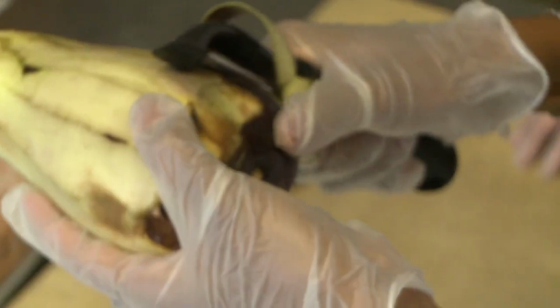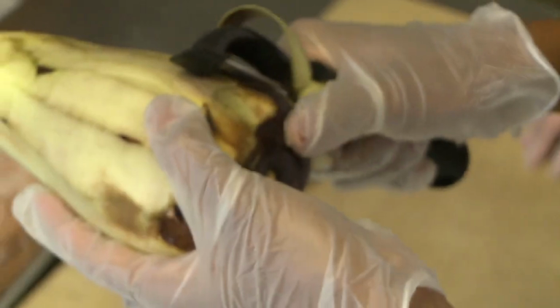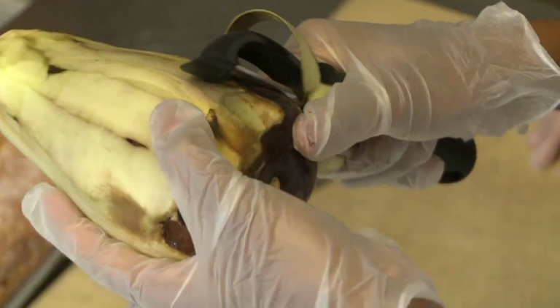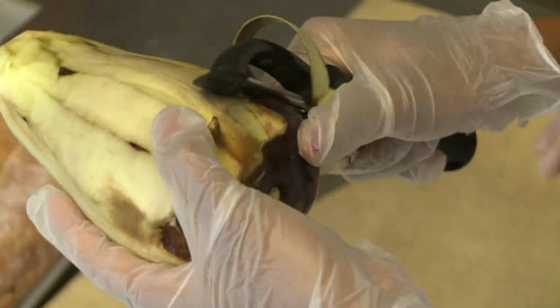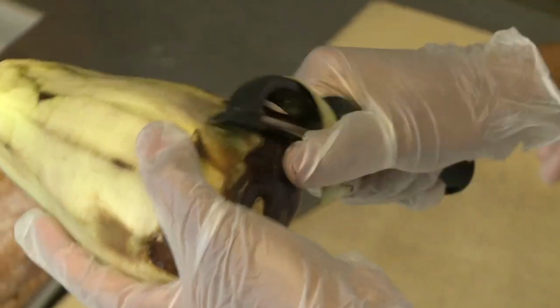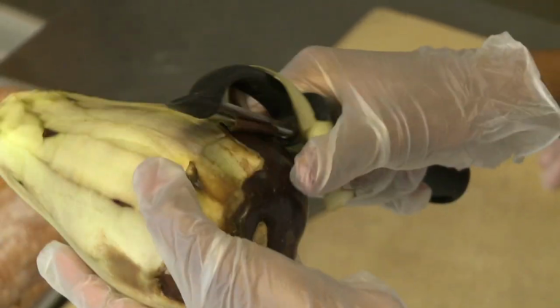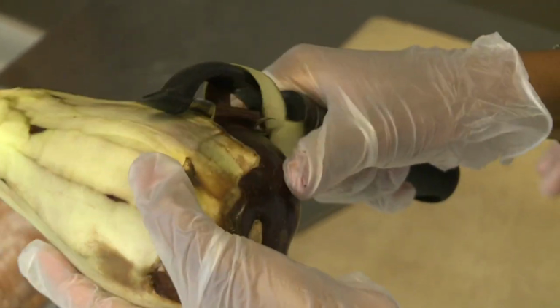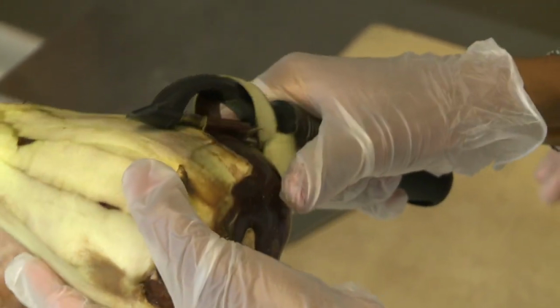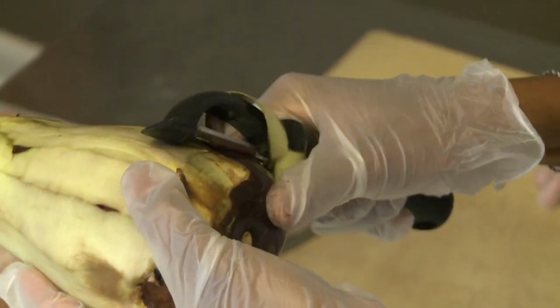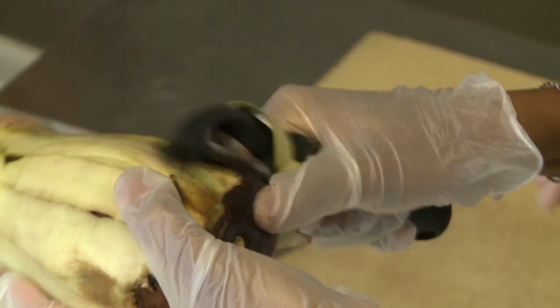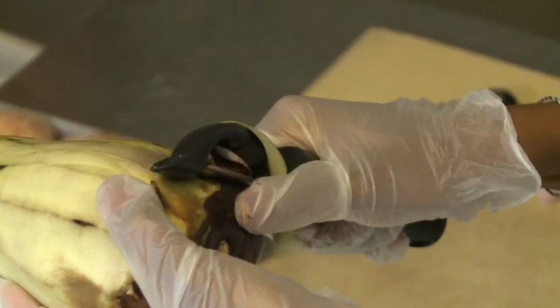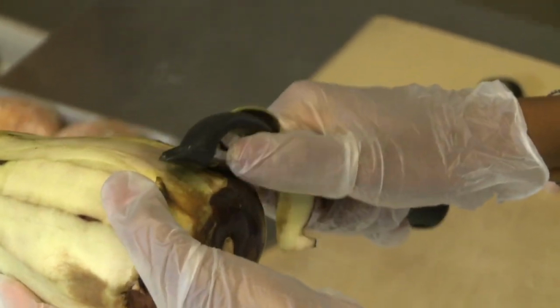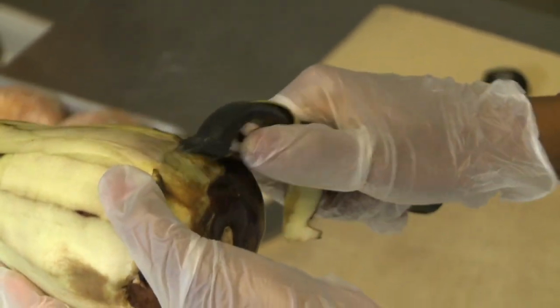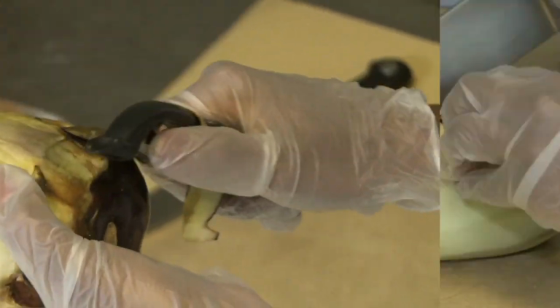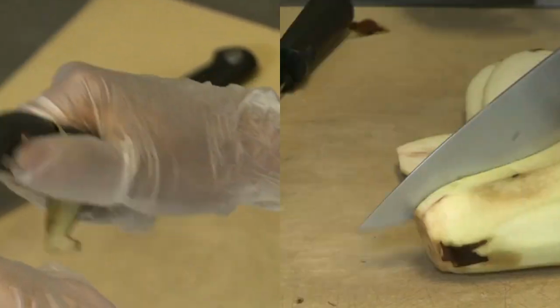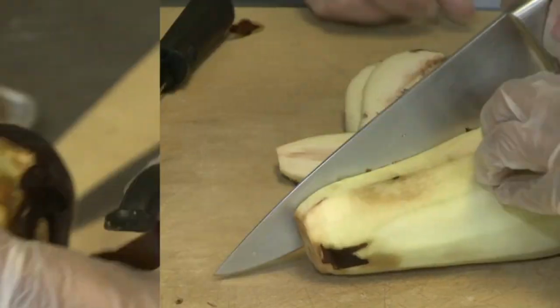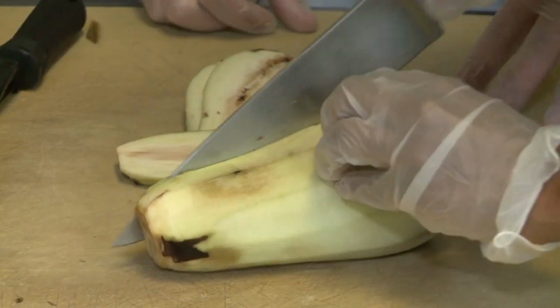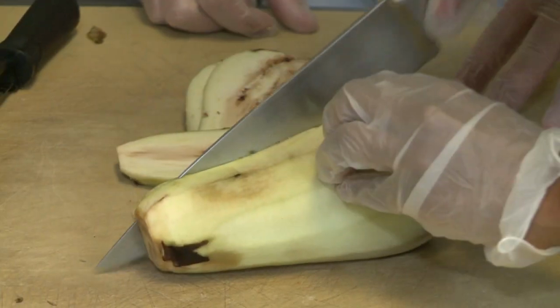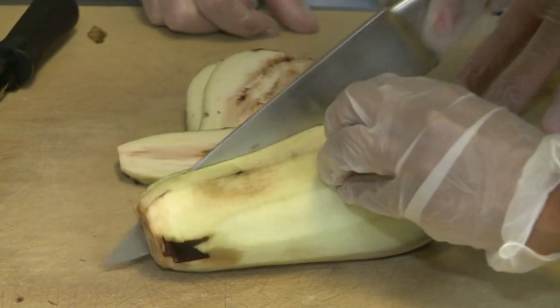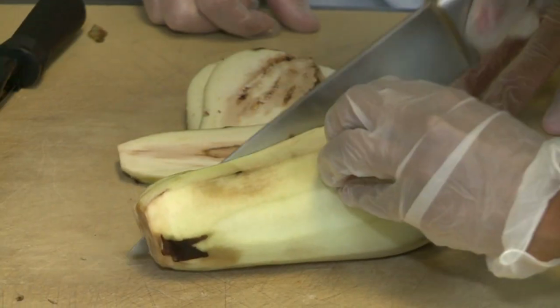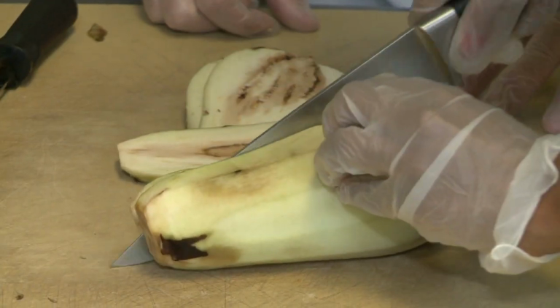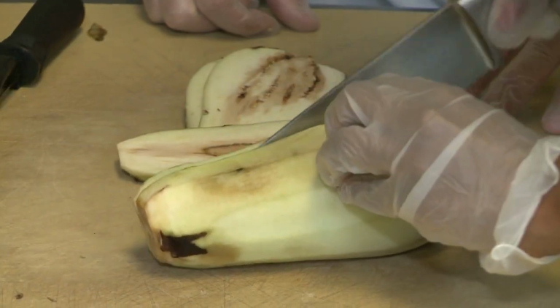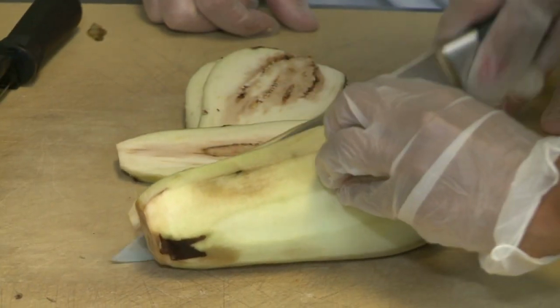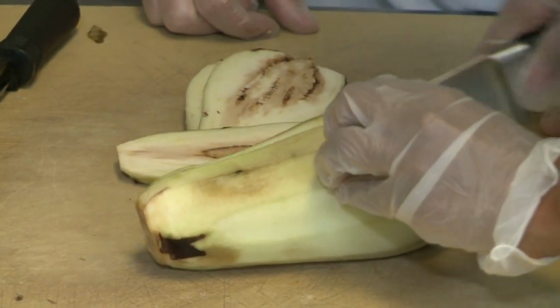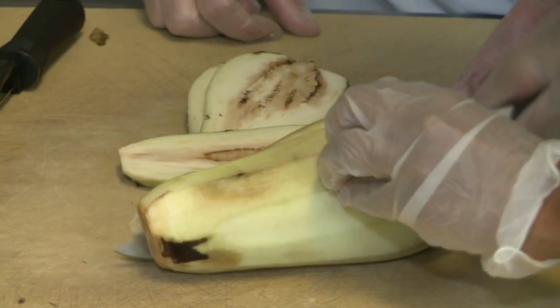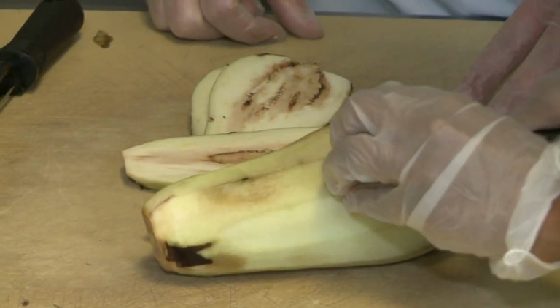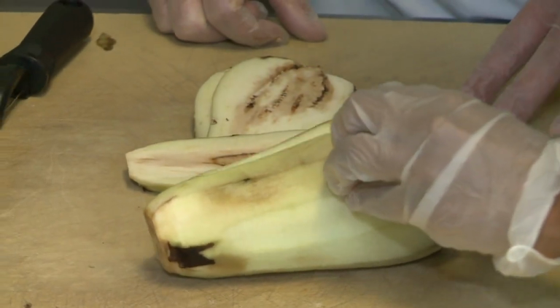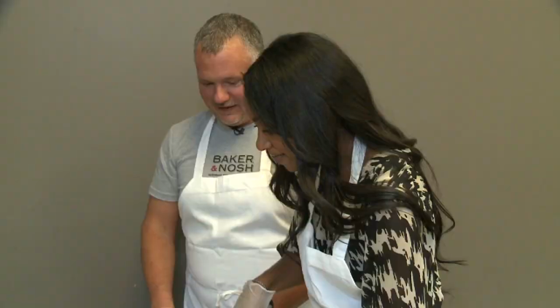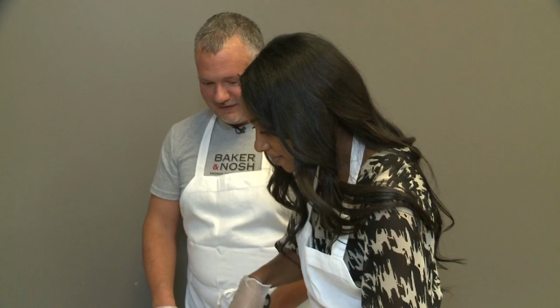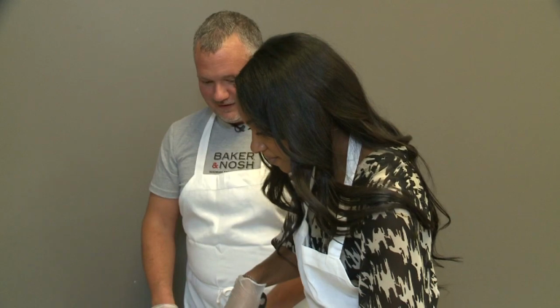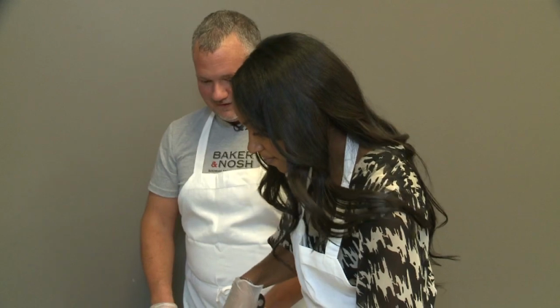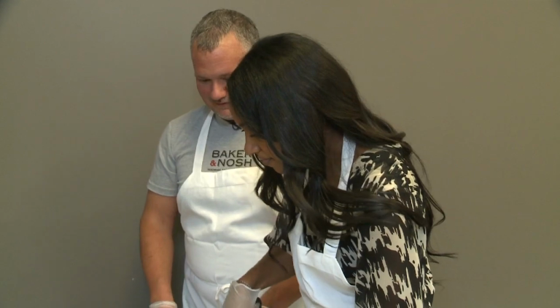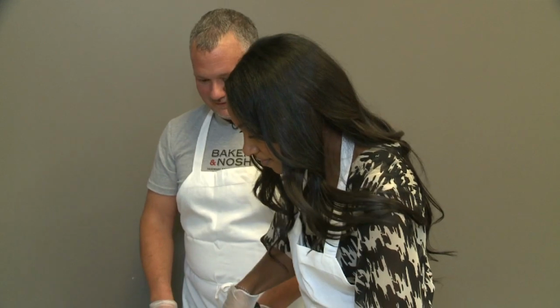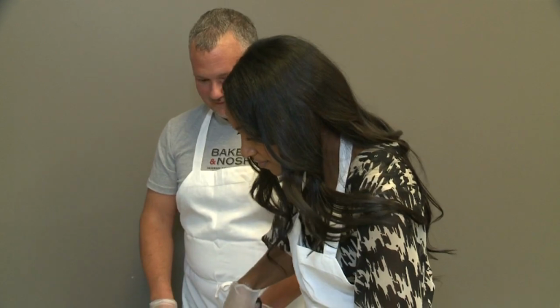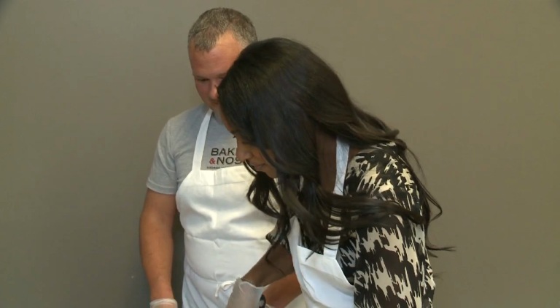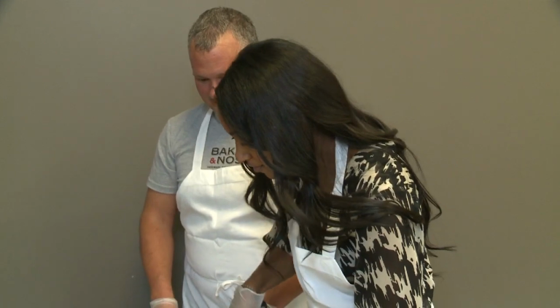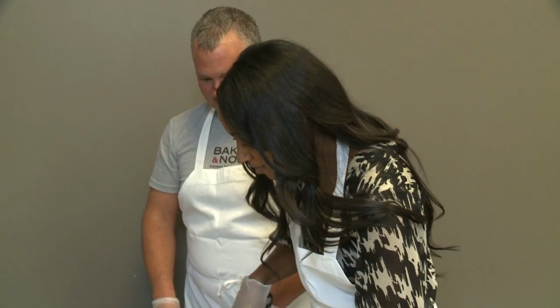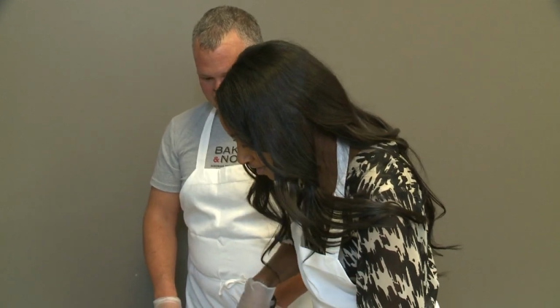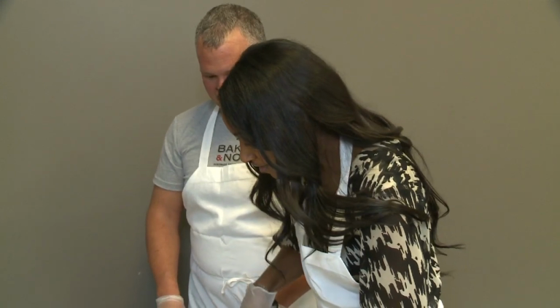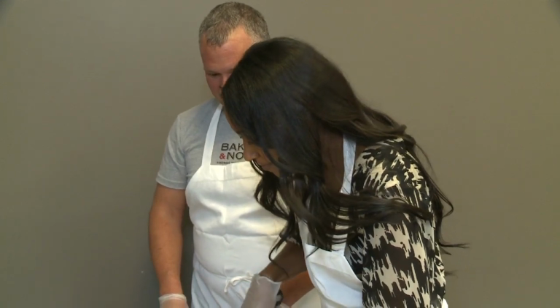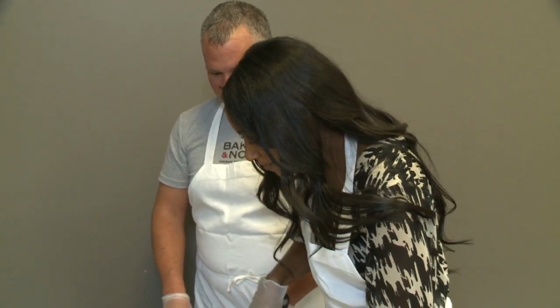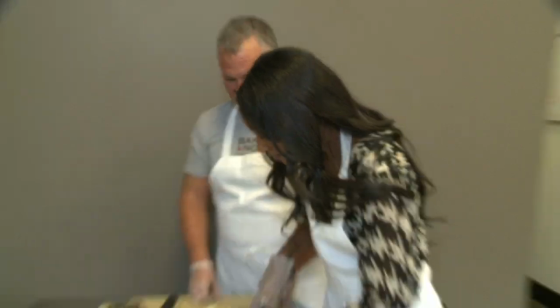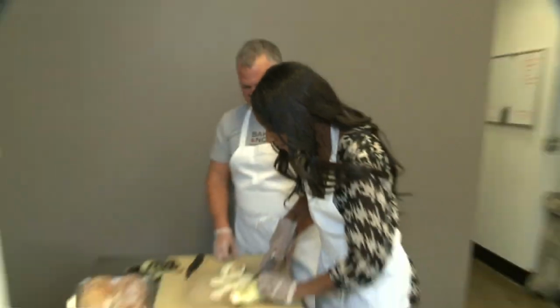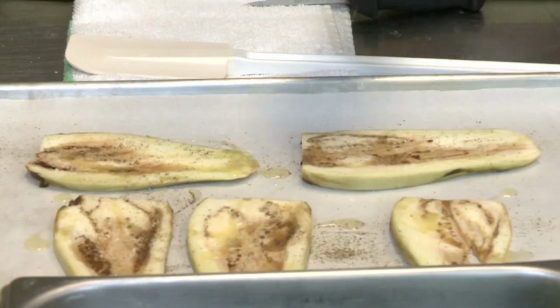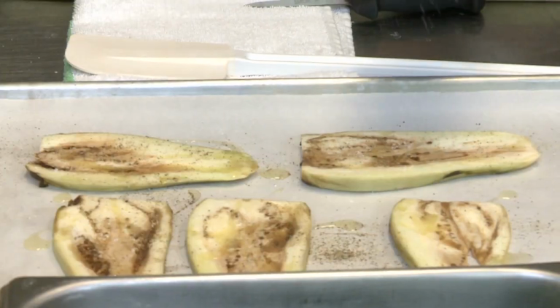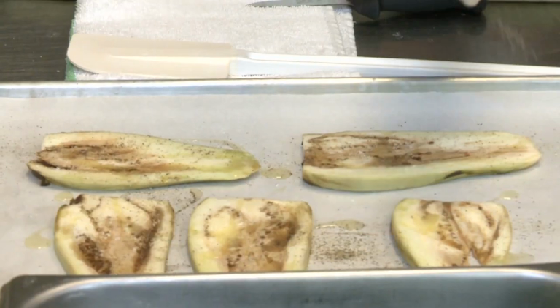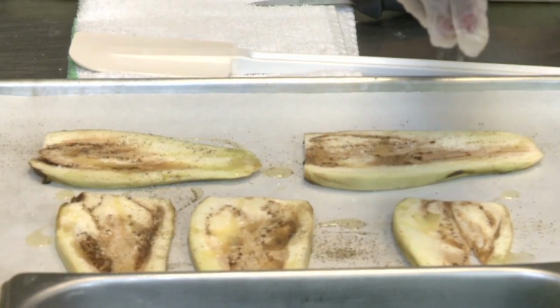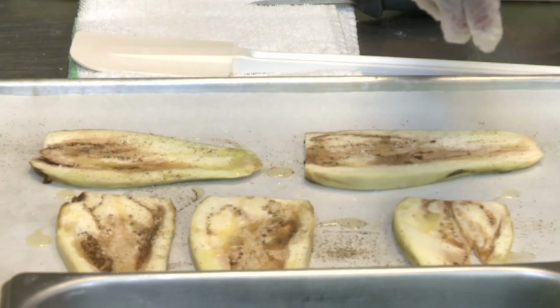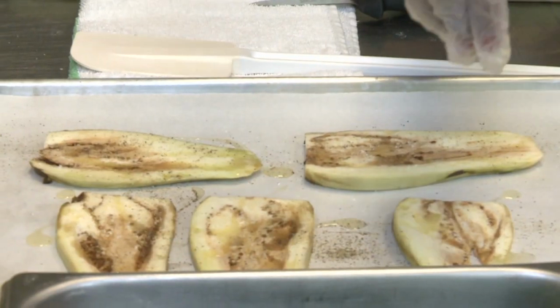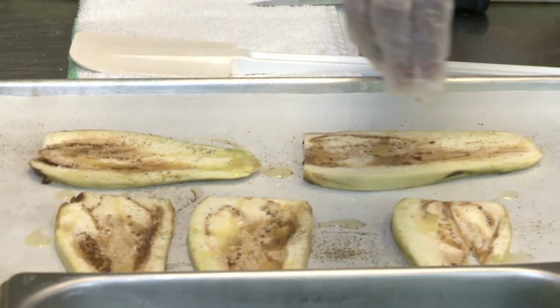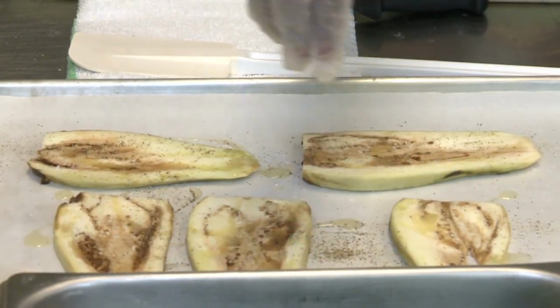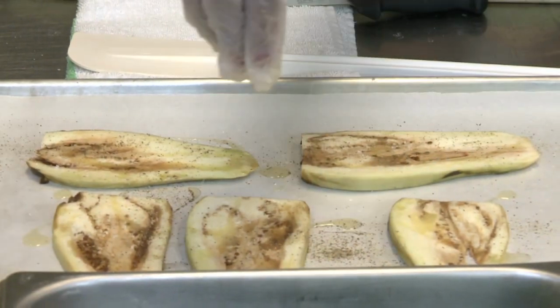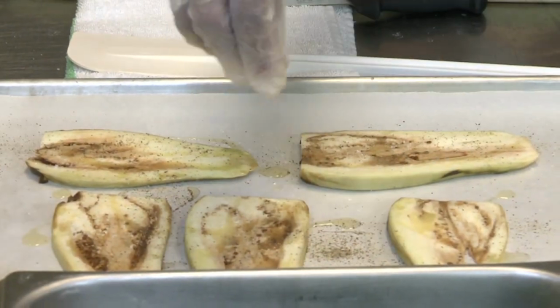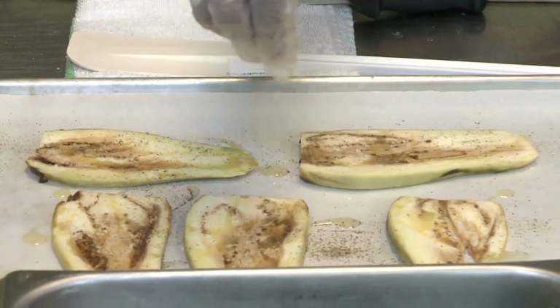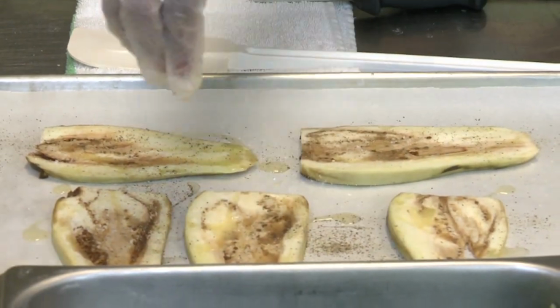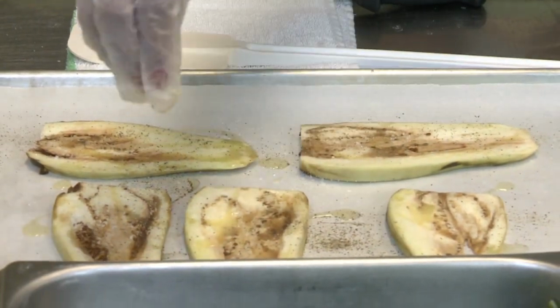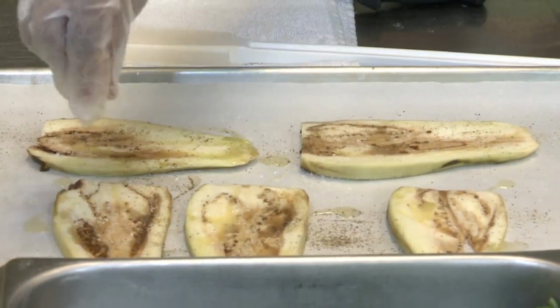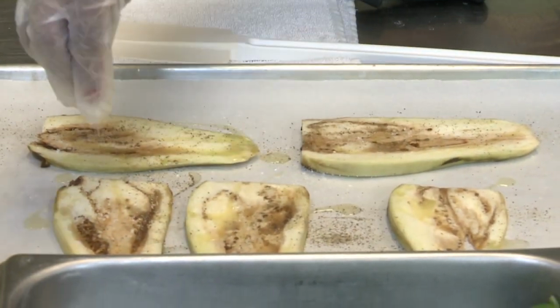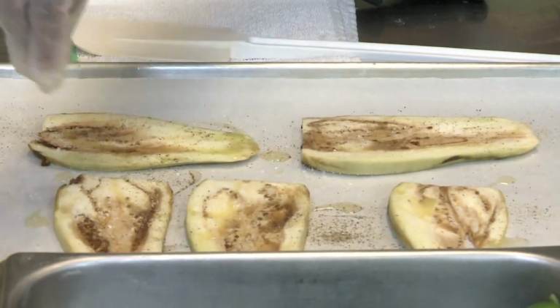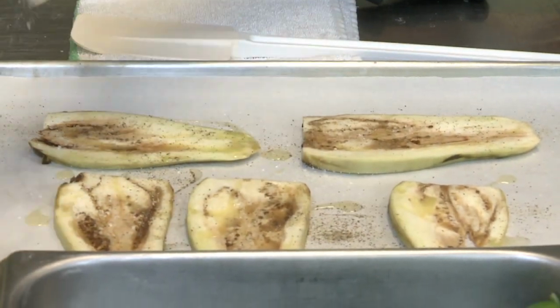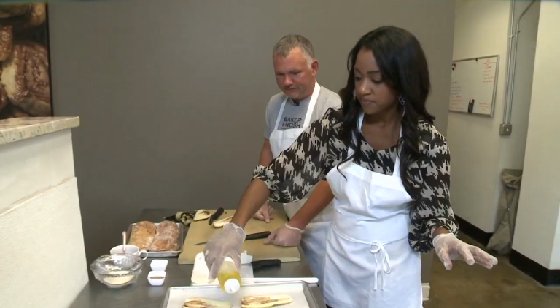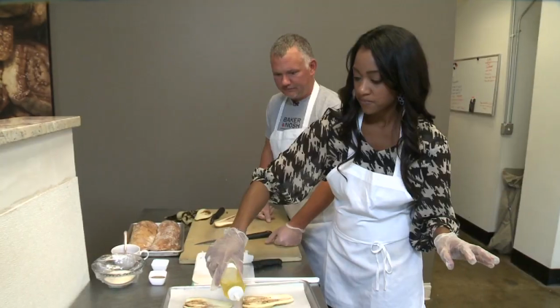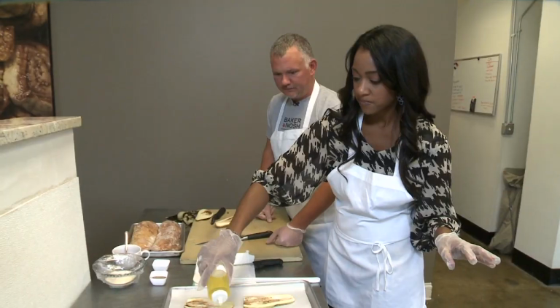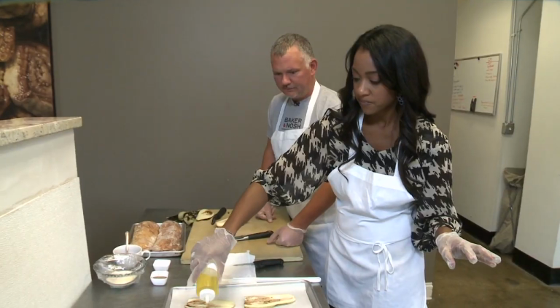I think I'll trade in my dull peeler for a kitchen knife so I can slice up the eggplant. Once that's done, we drizzle it with olive oil, salt, and pepper.